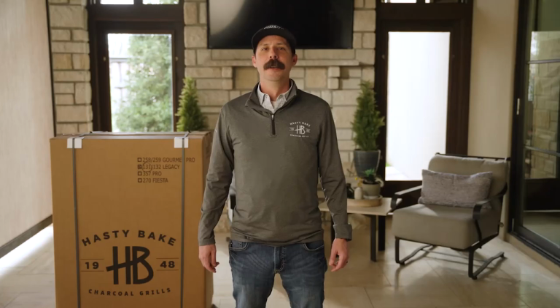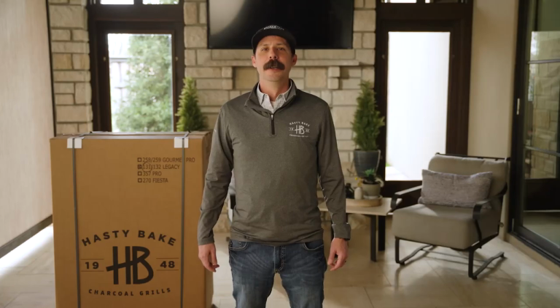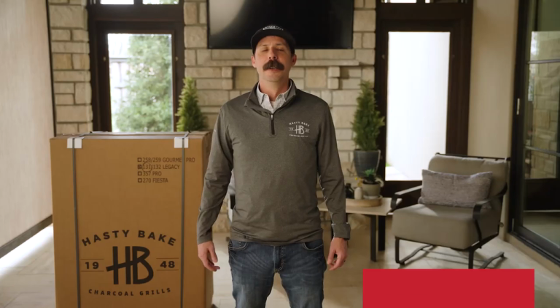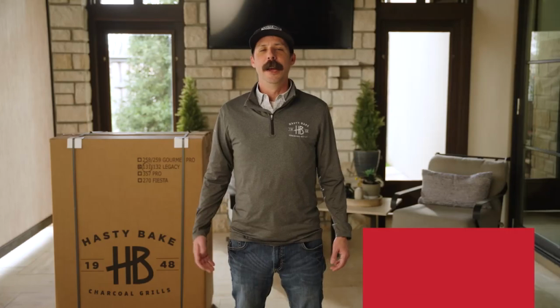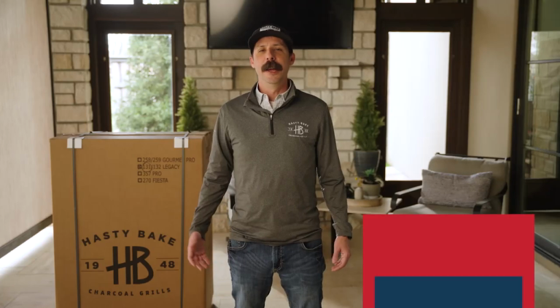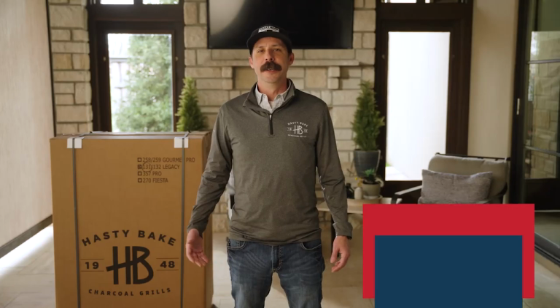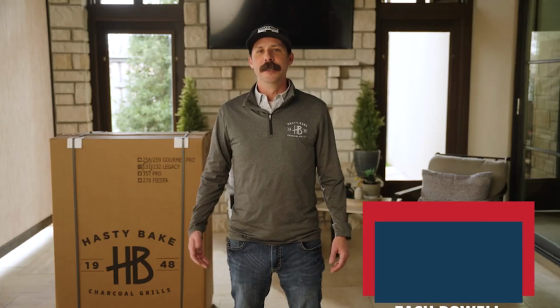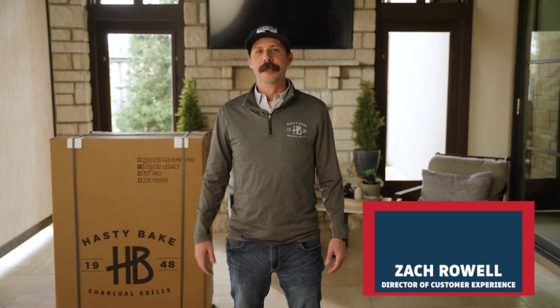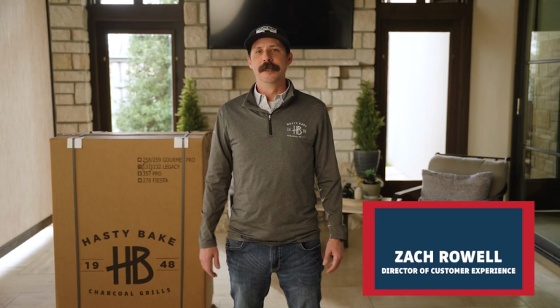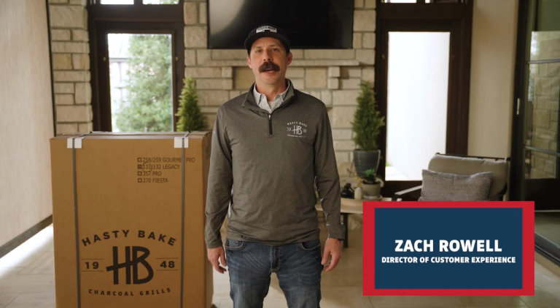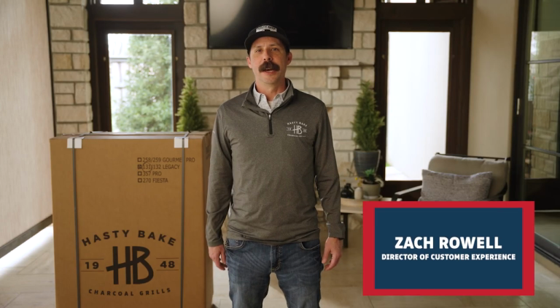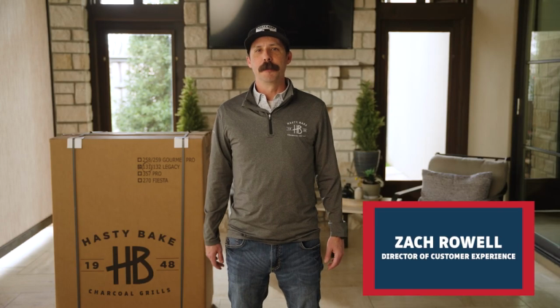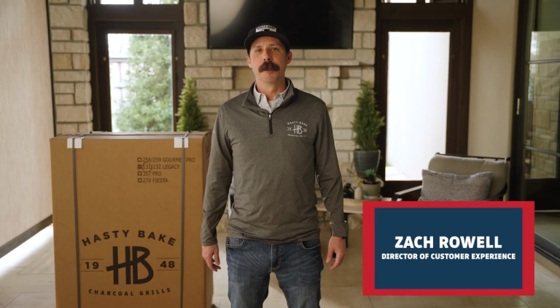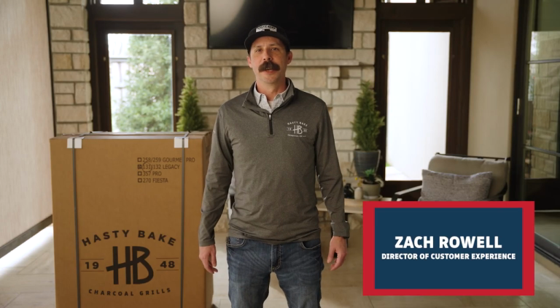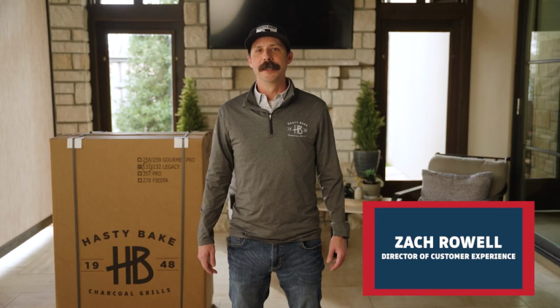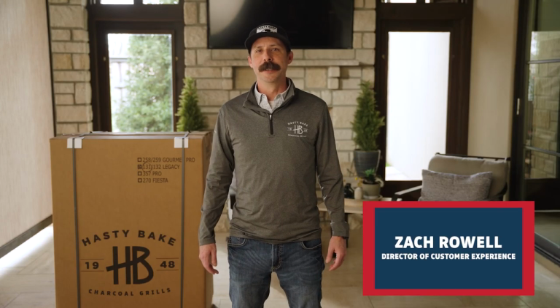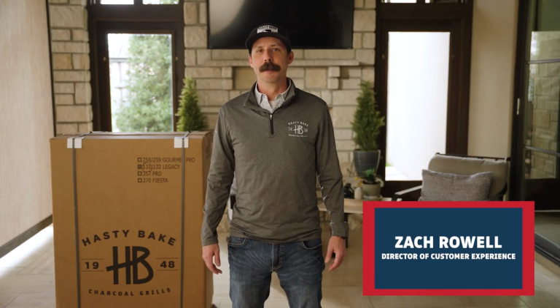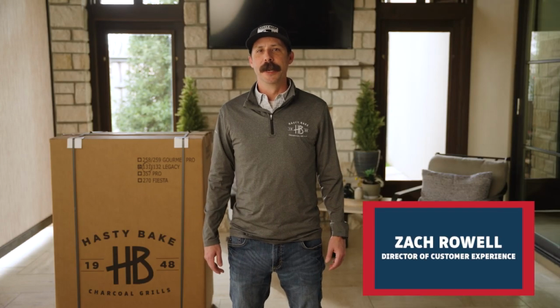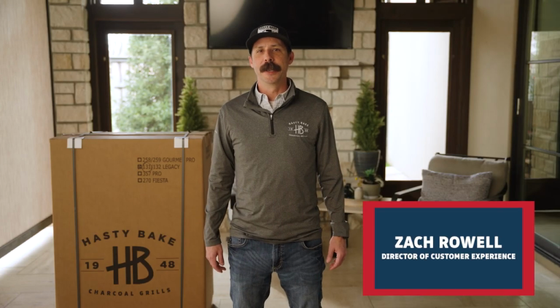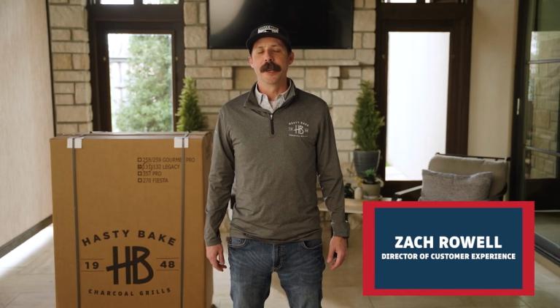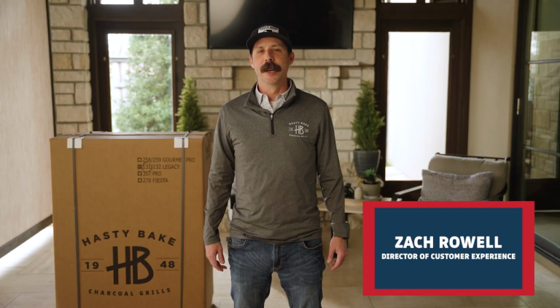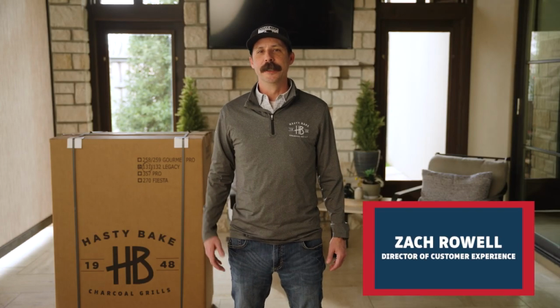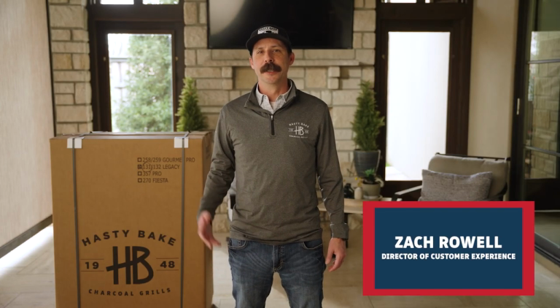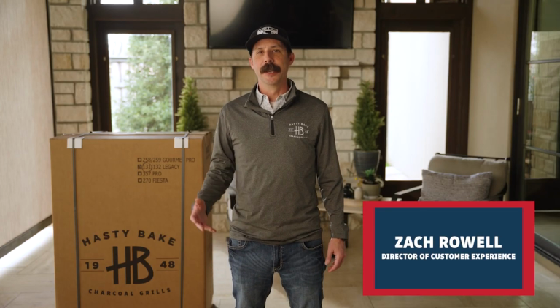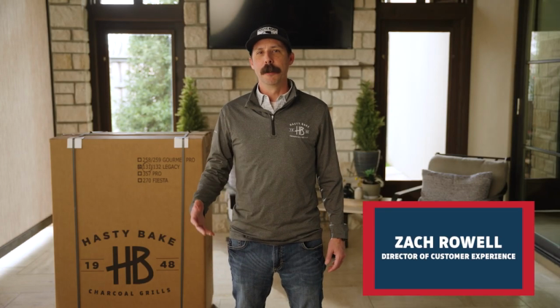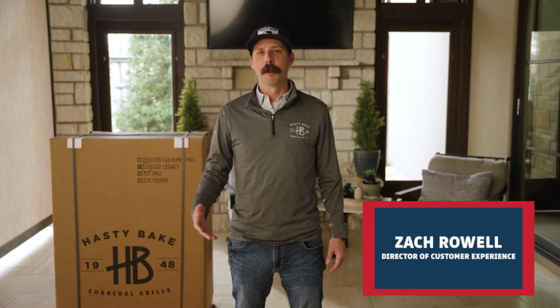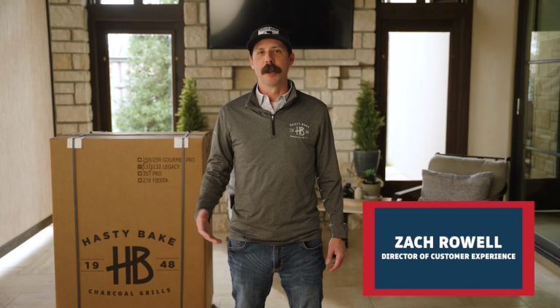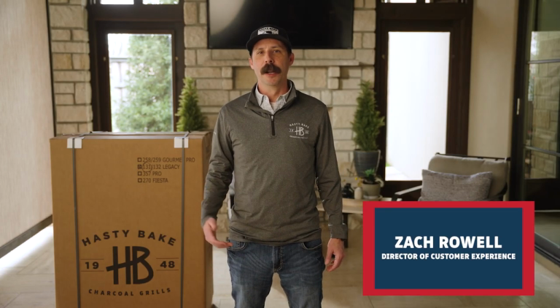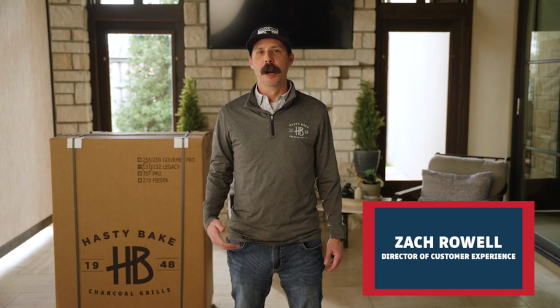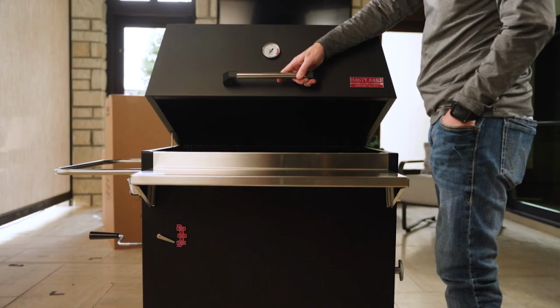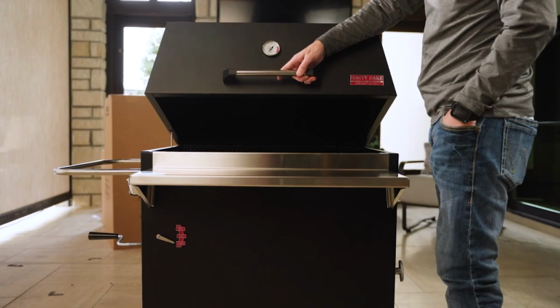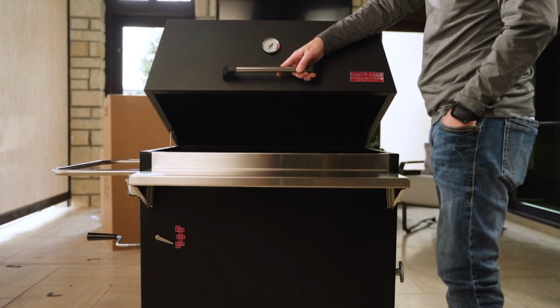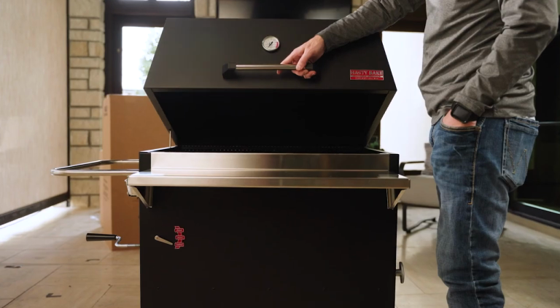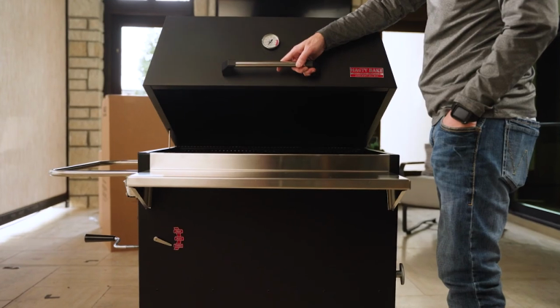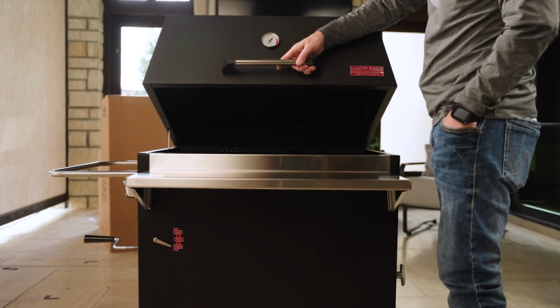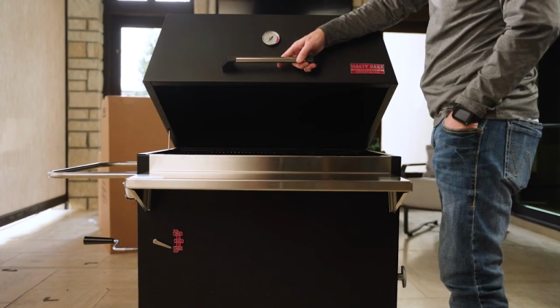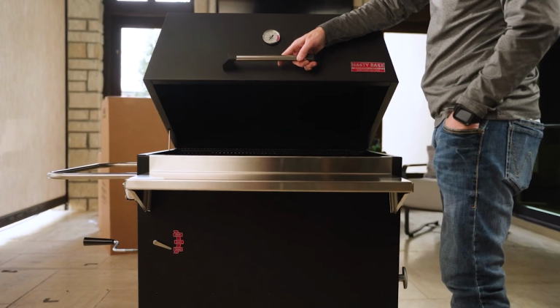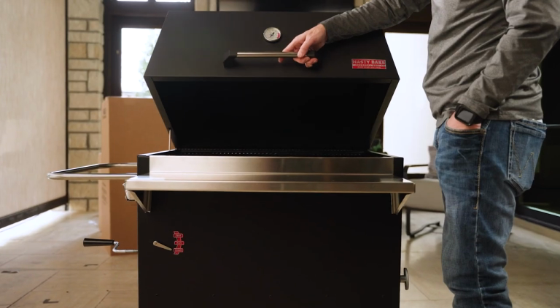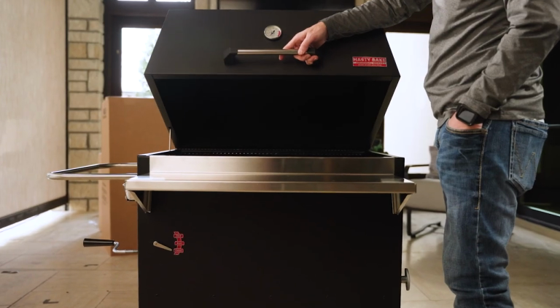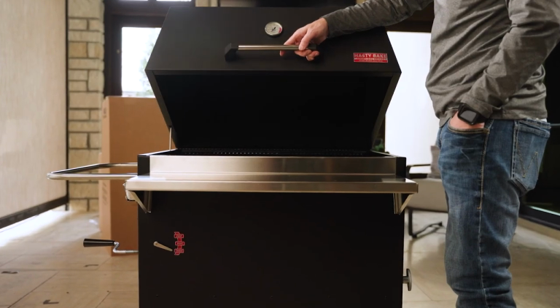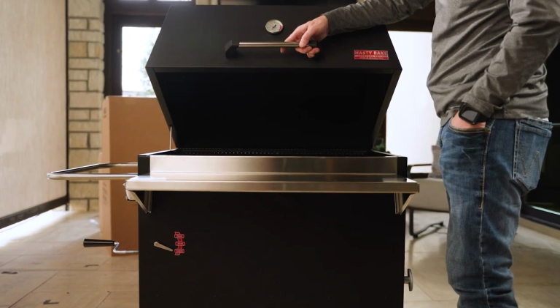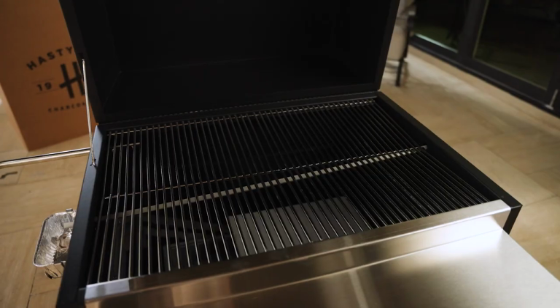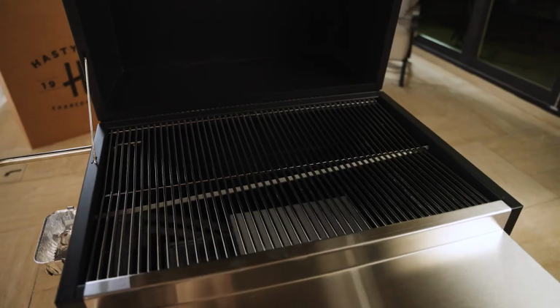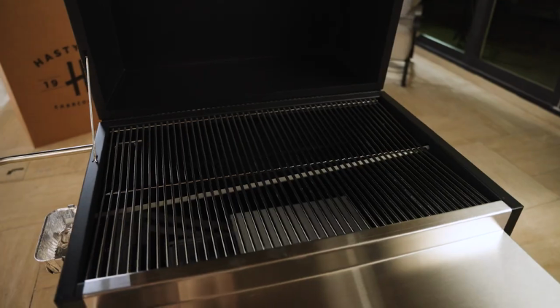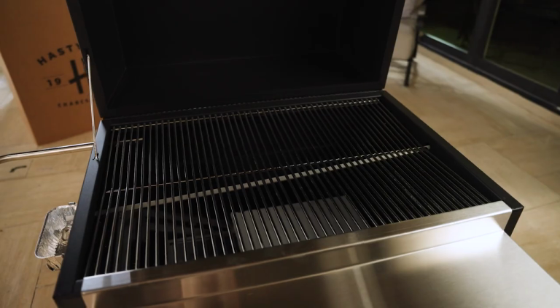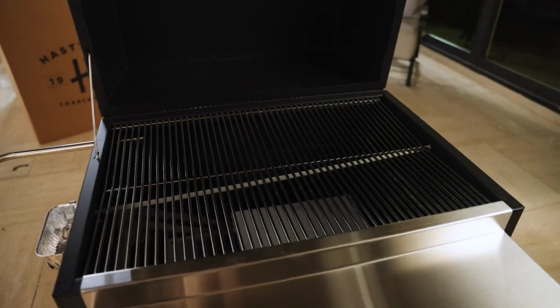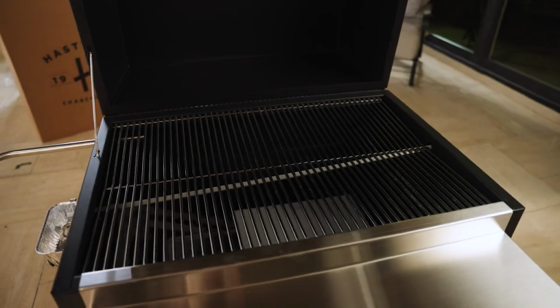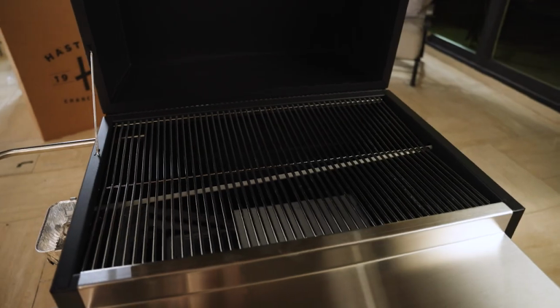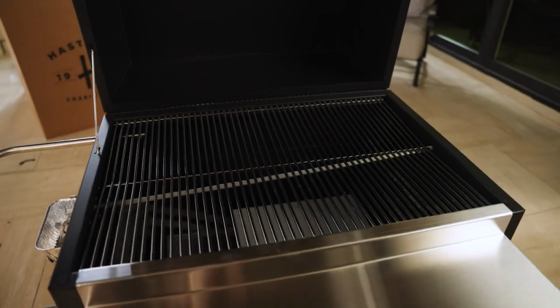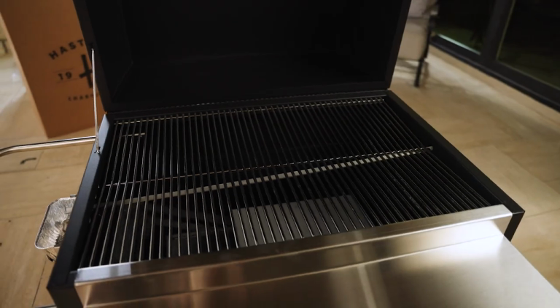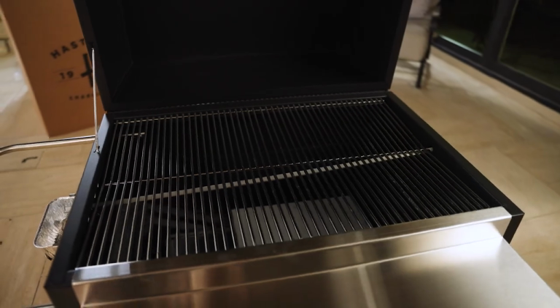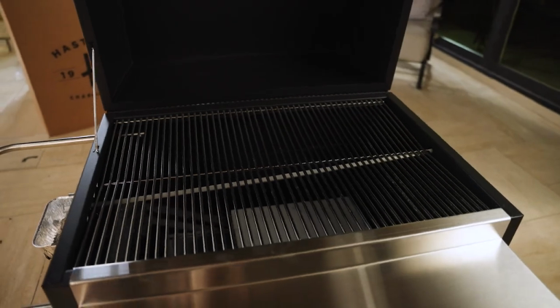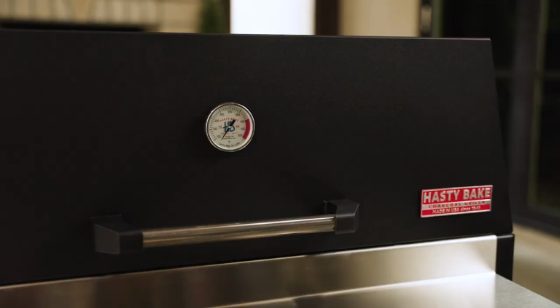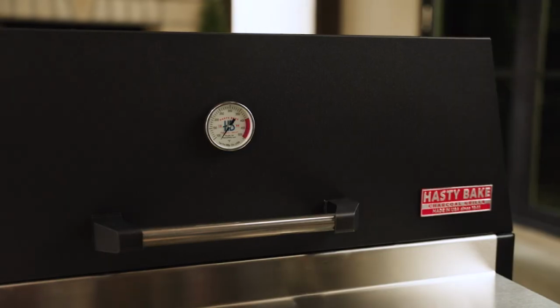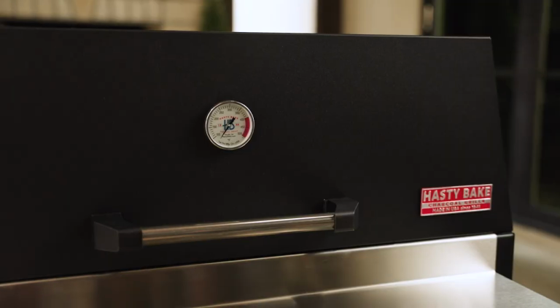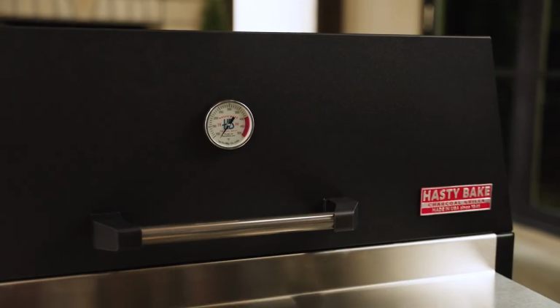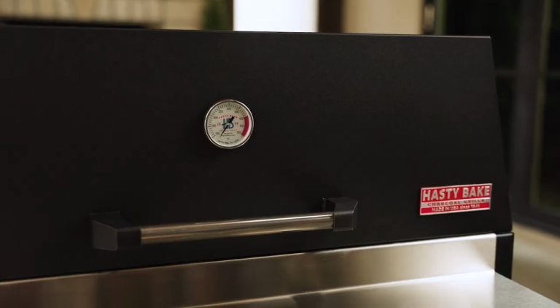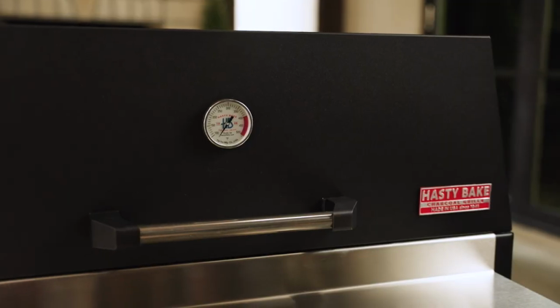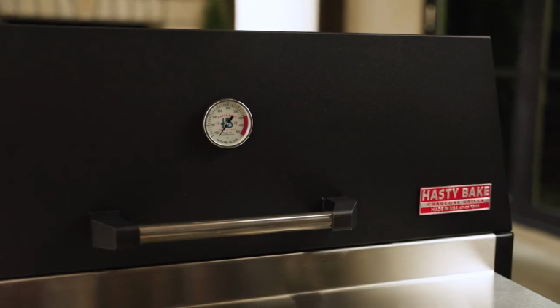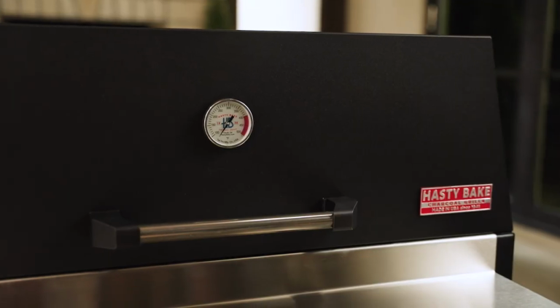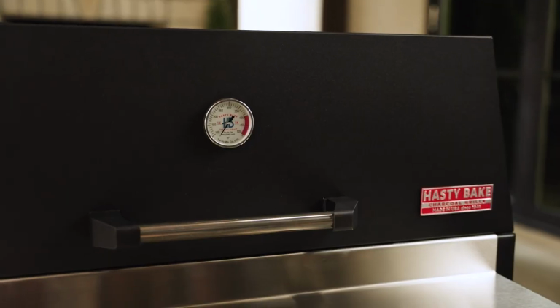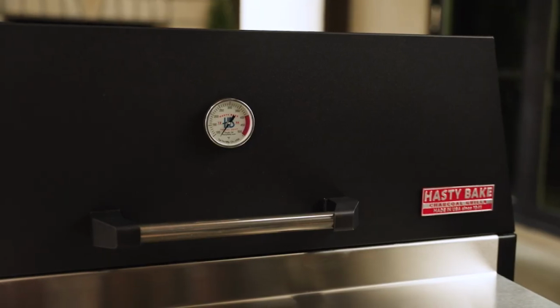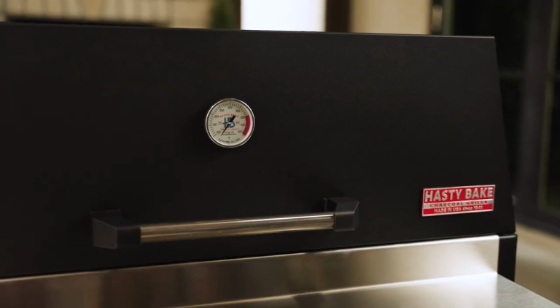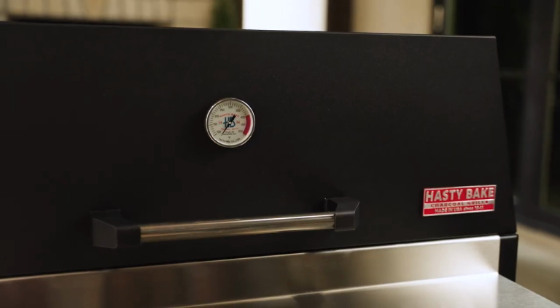Hey, it's Zach with HastyBake, and today we're going to unbox and assemble your brand new HastyBake charcoal grill.